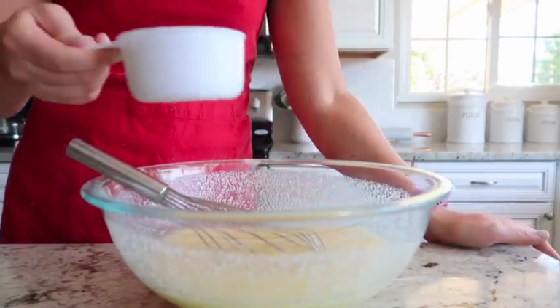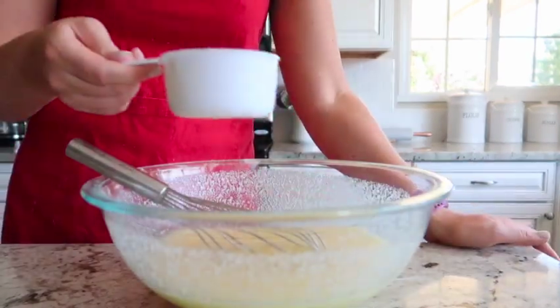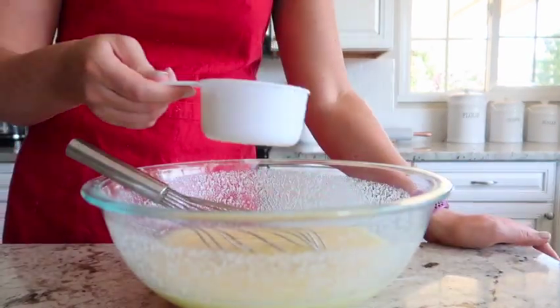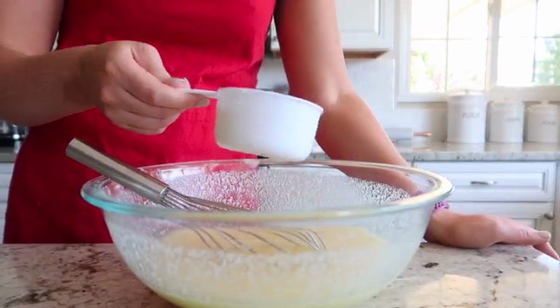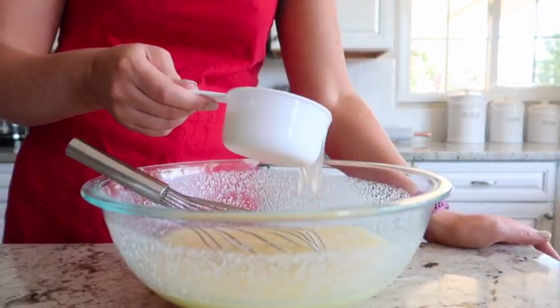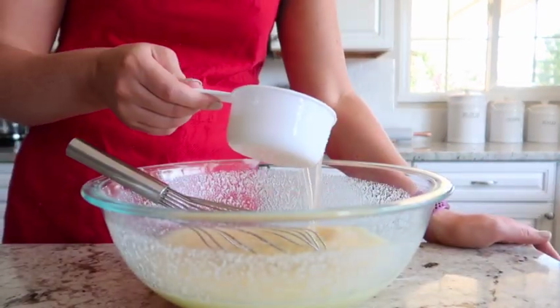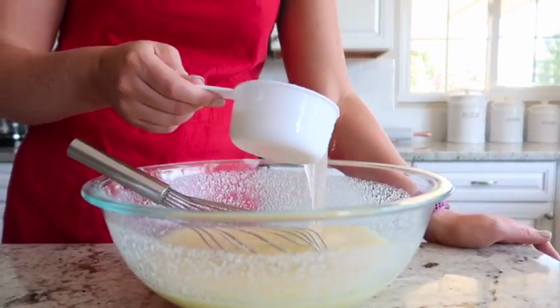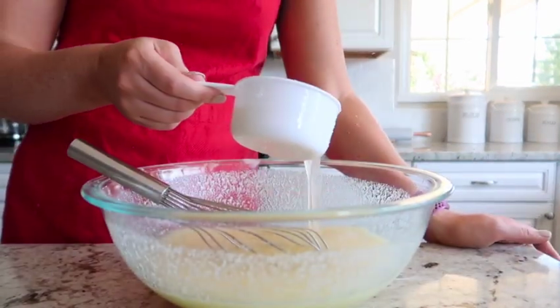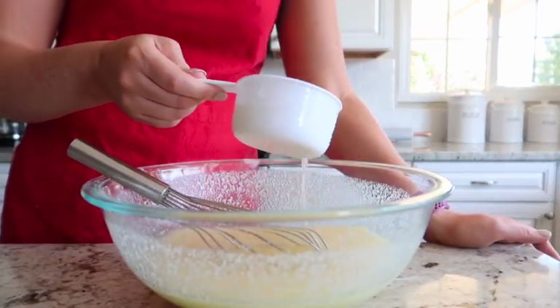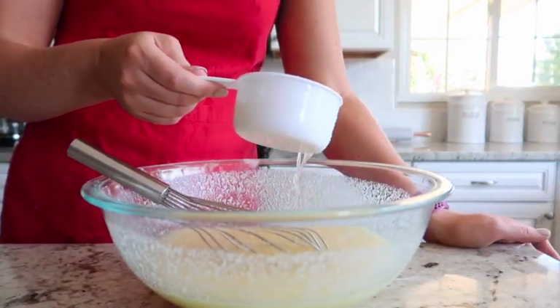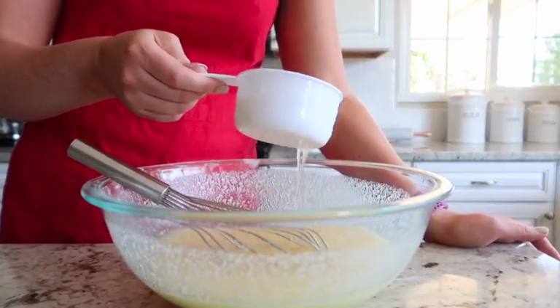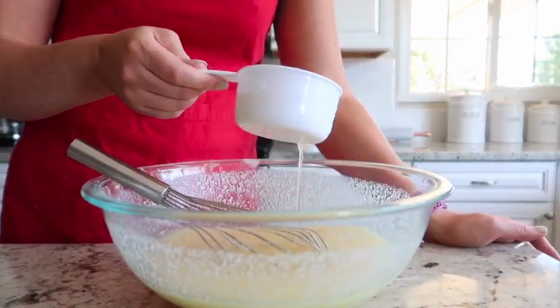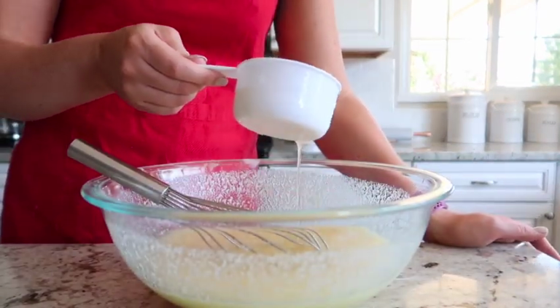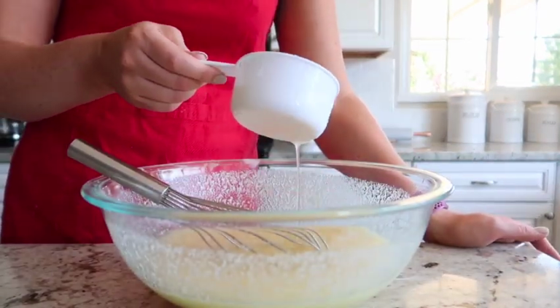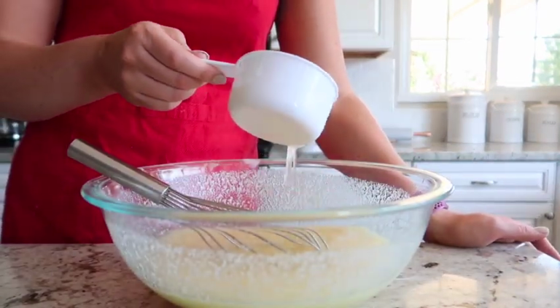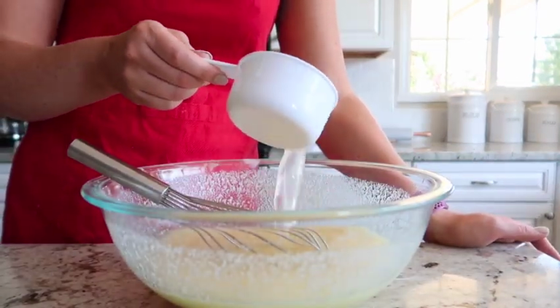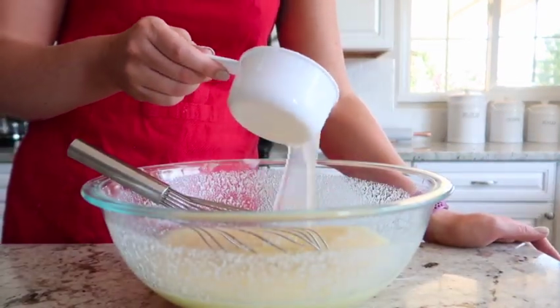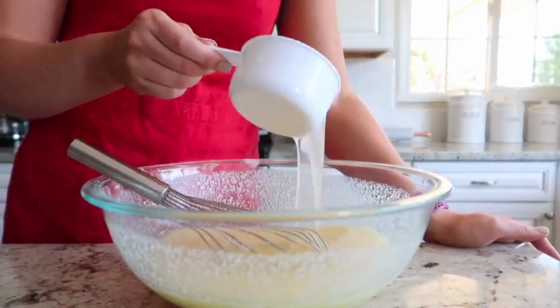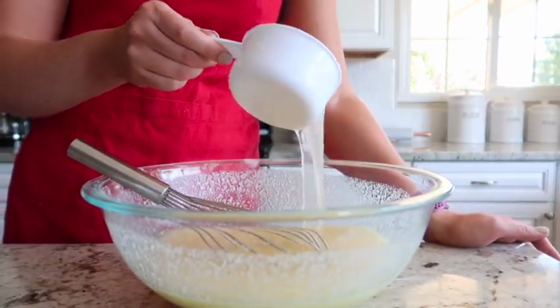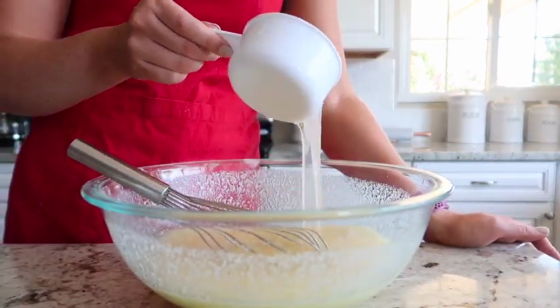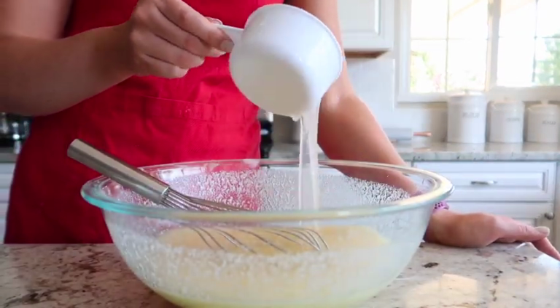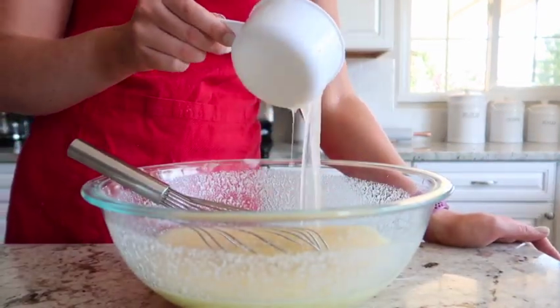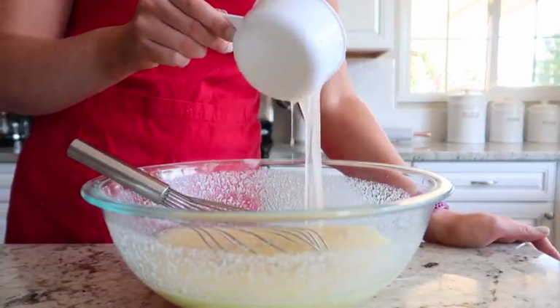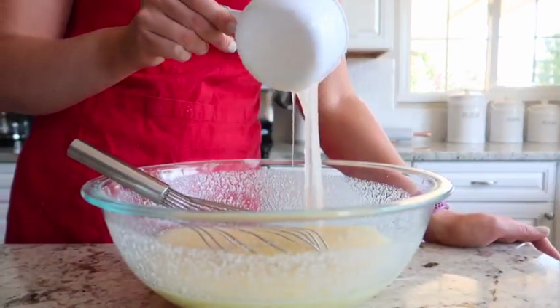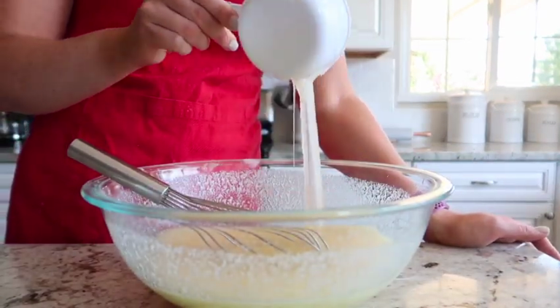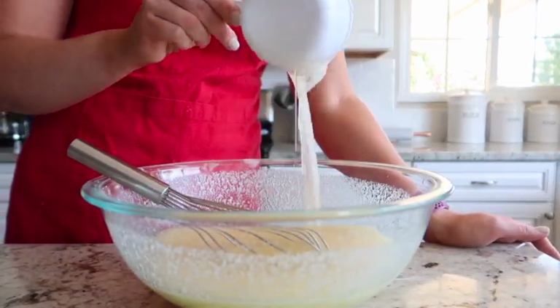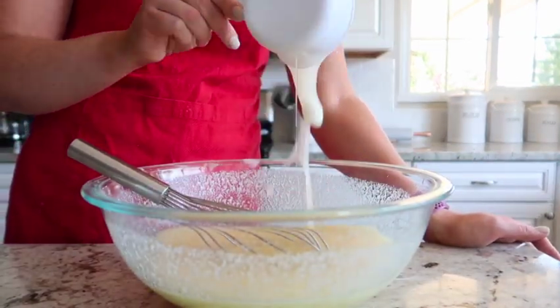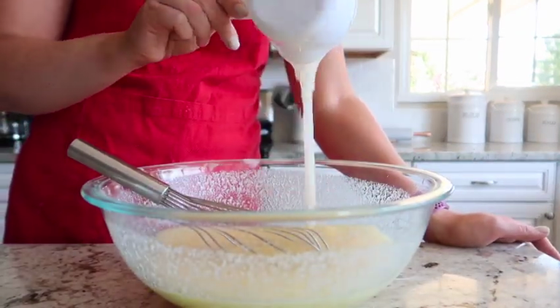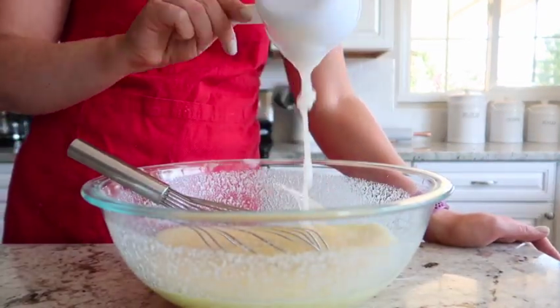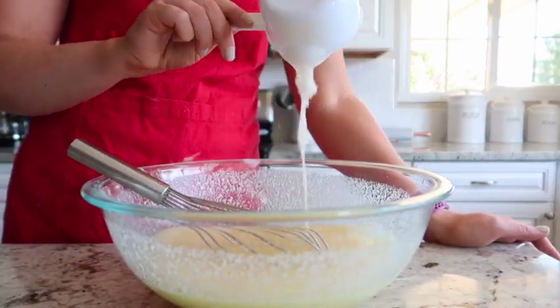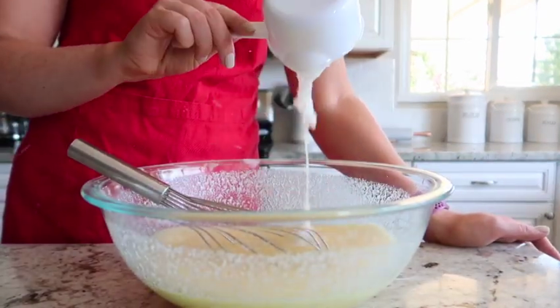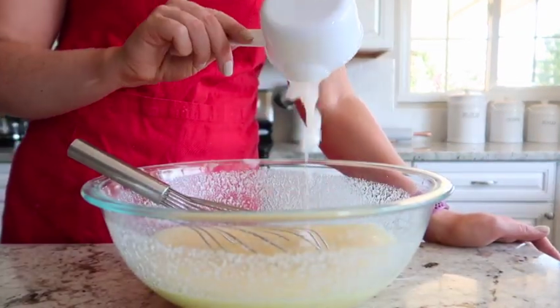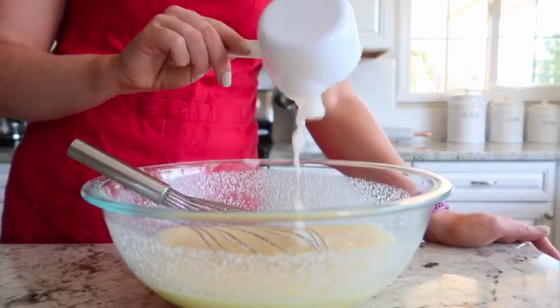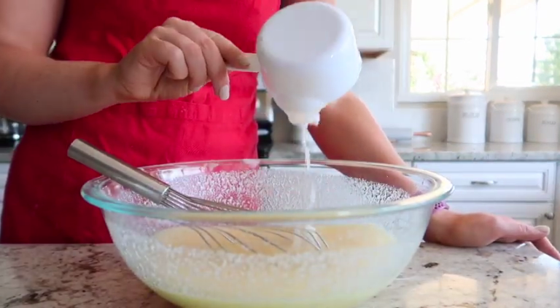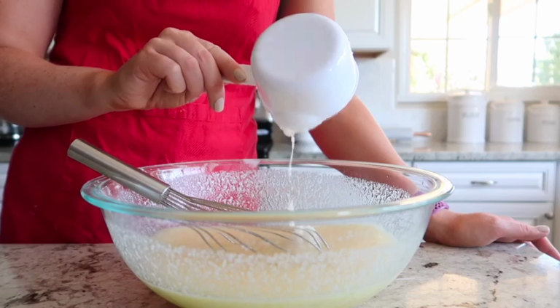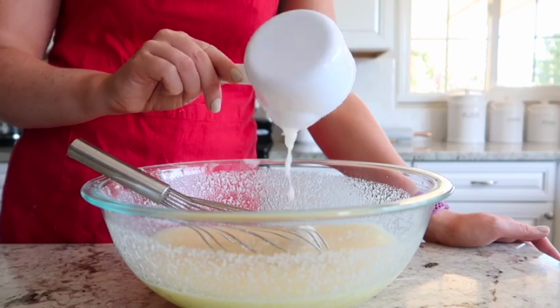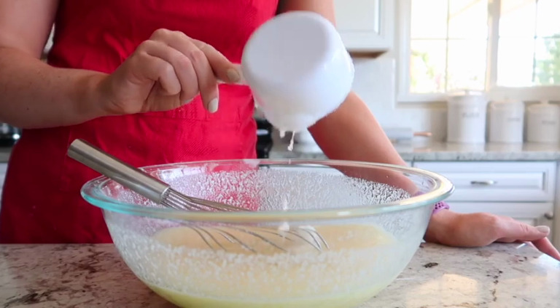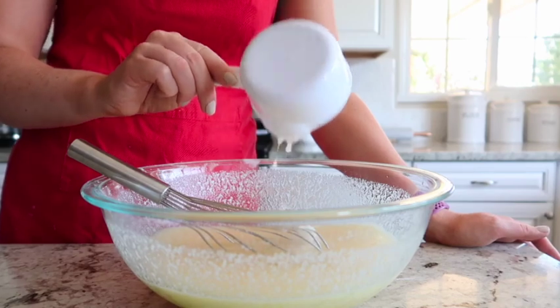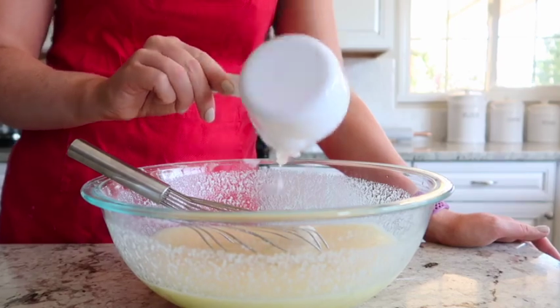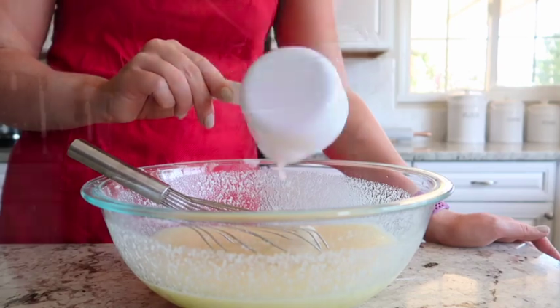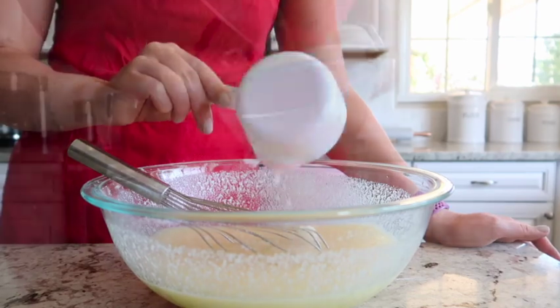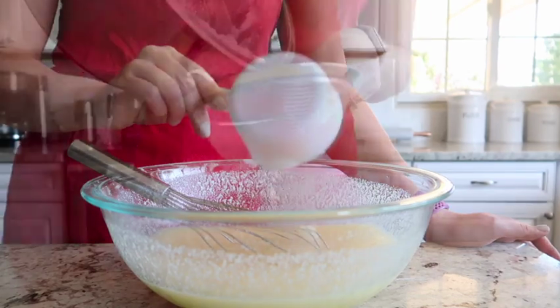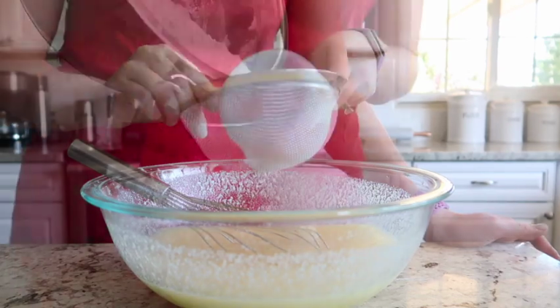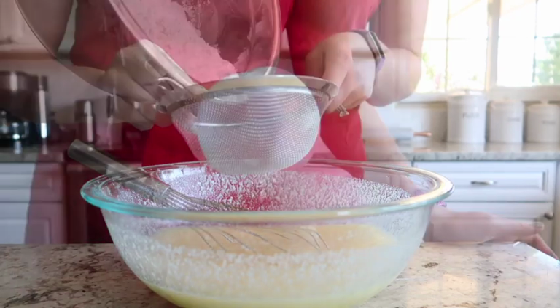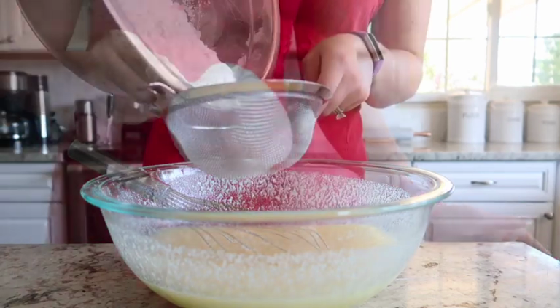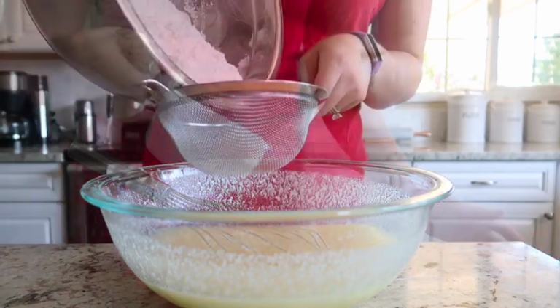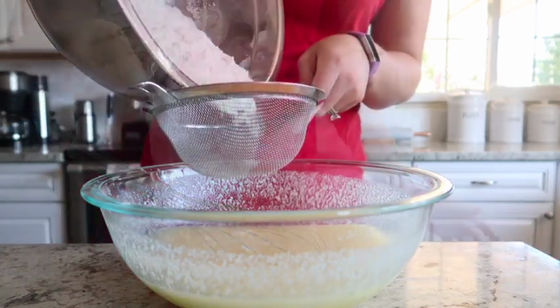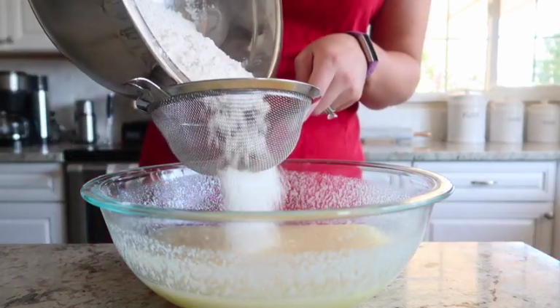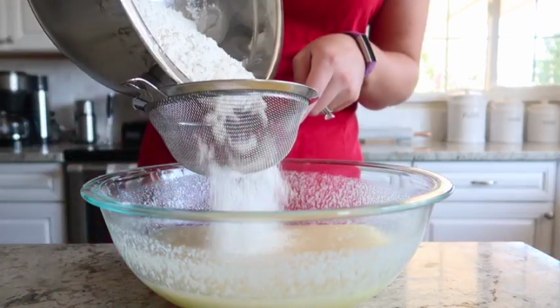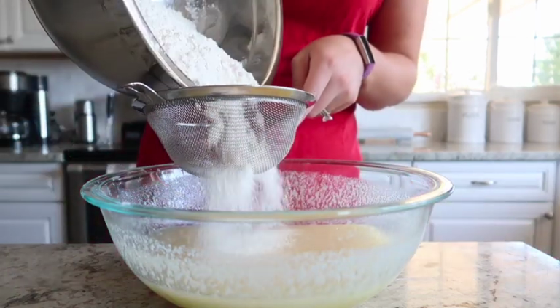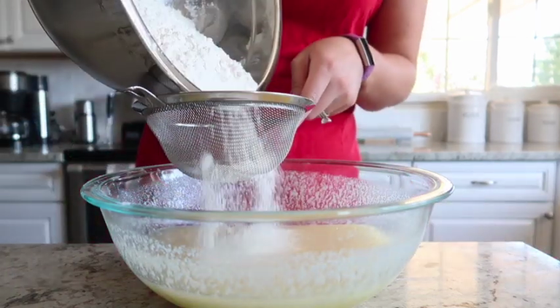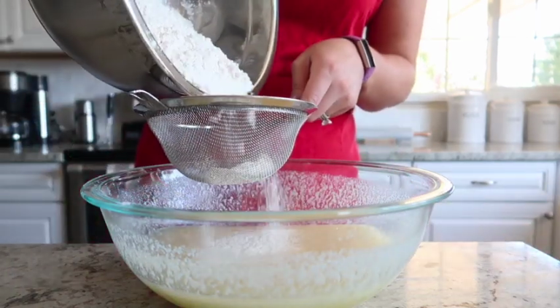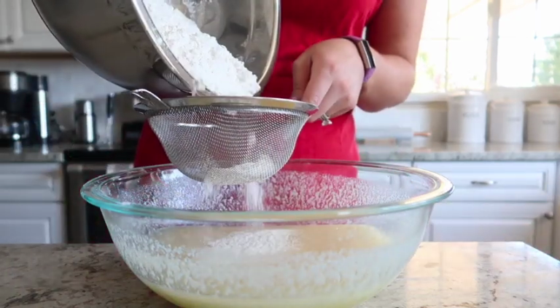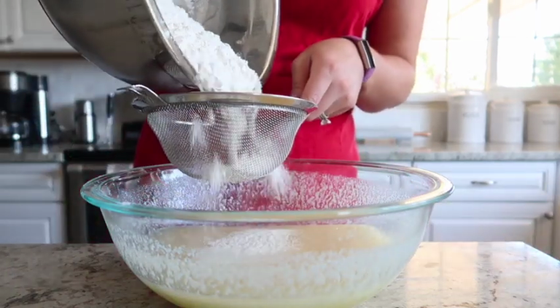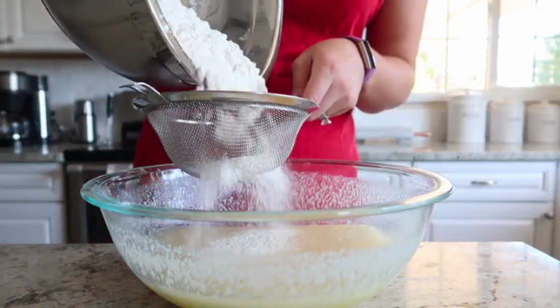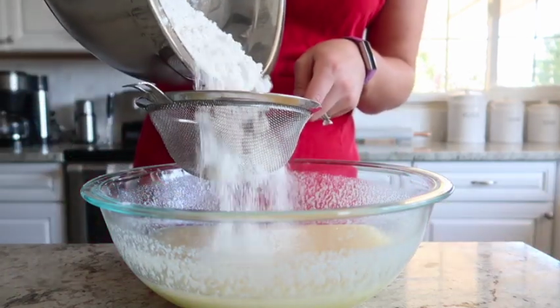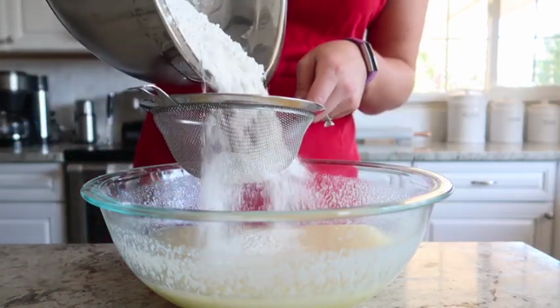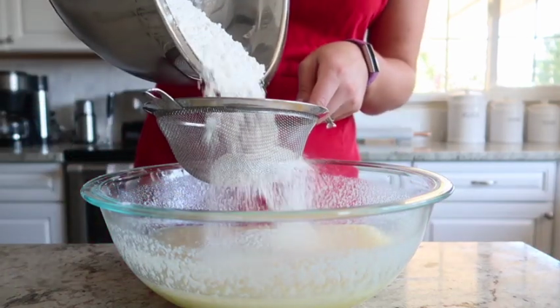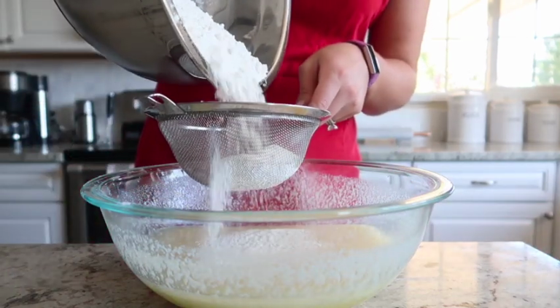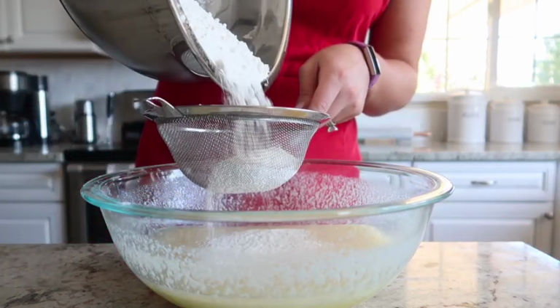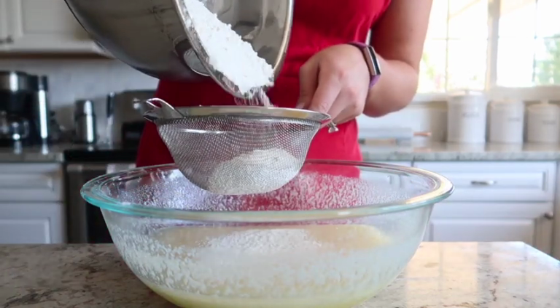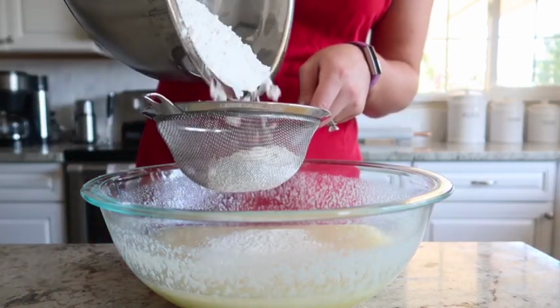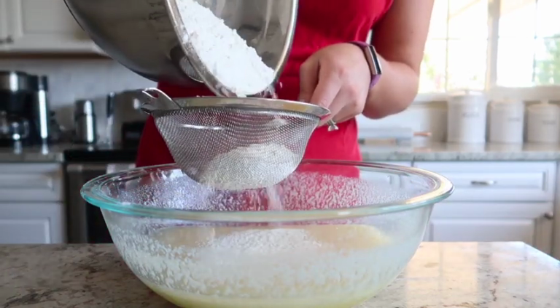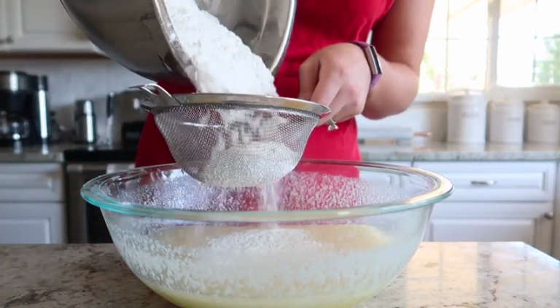Go ahead and add that cup of milk and lemon juice that we made earlier, then add in one cup of softened coconut oil.